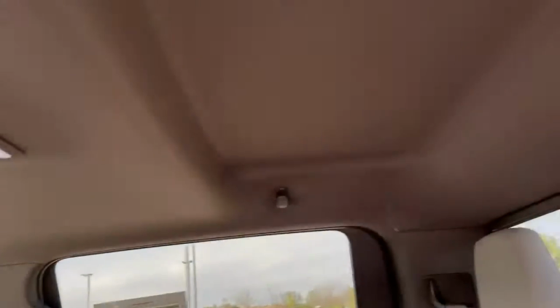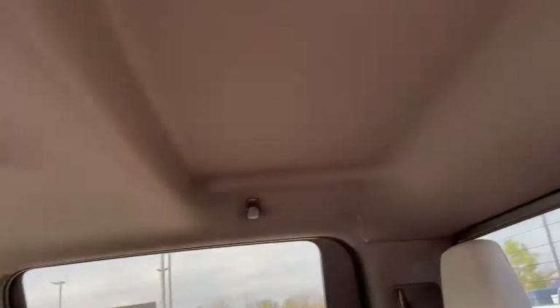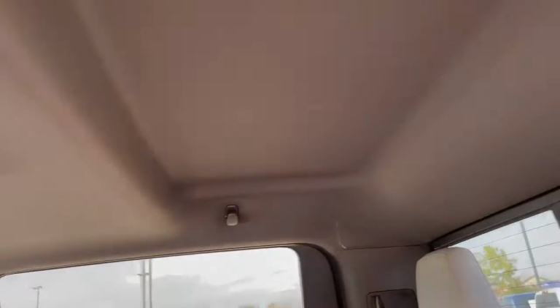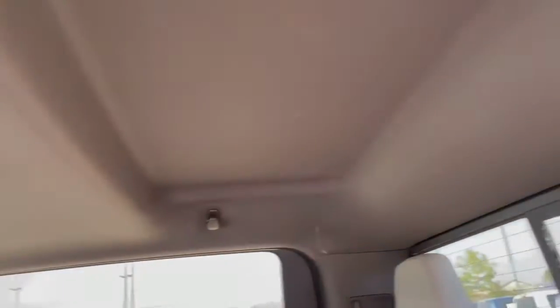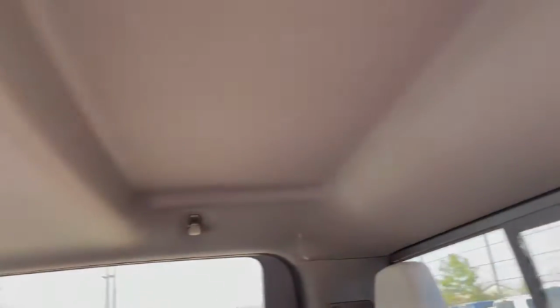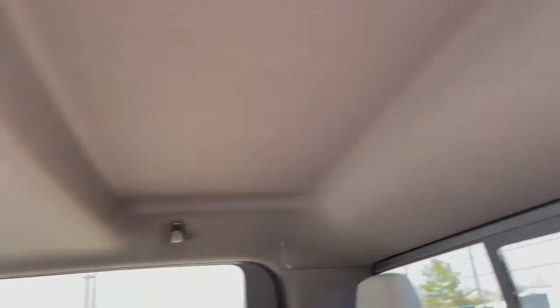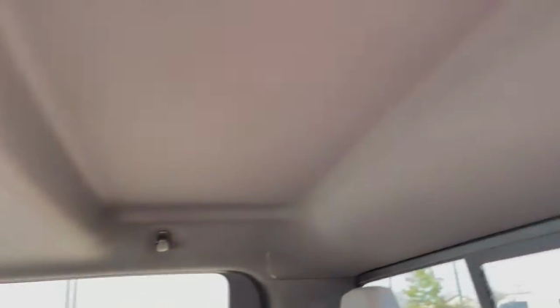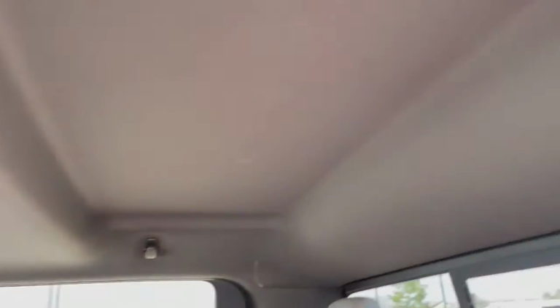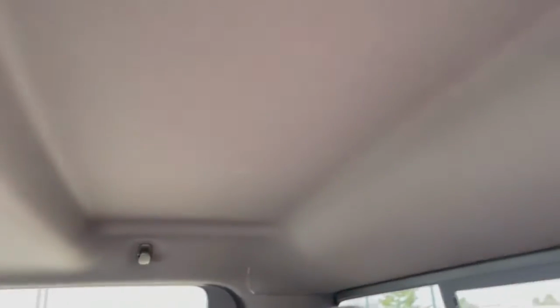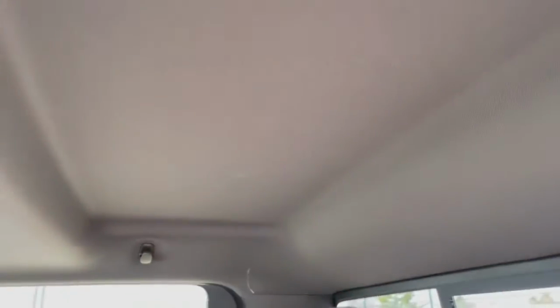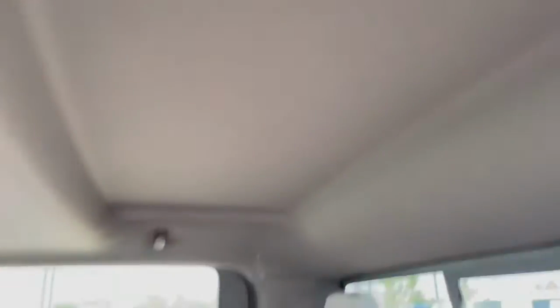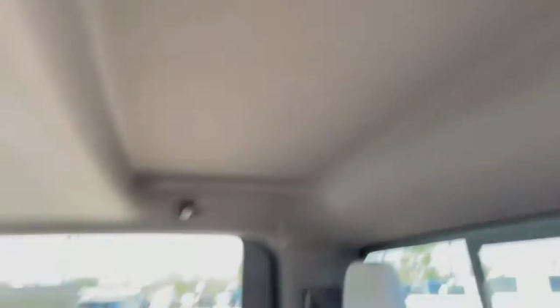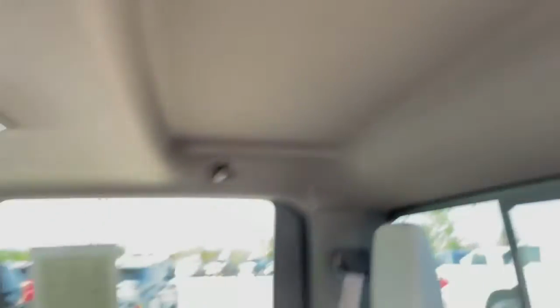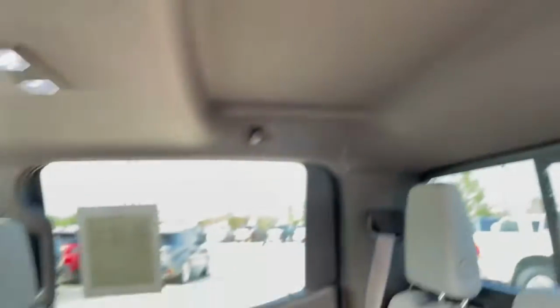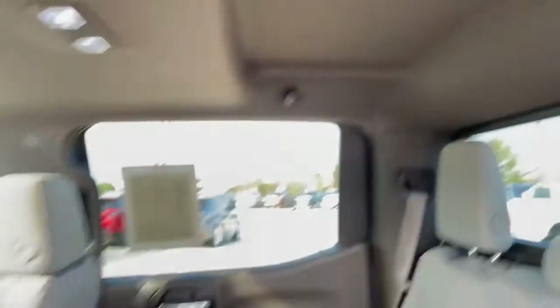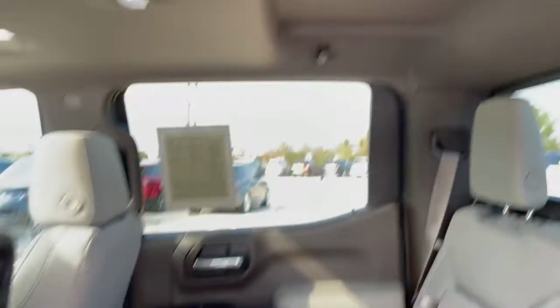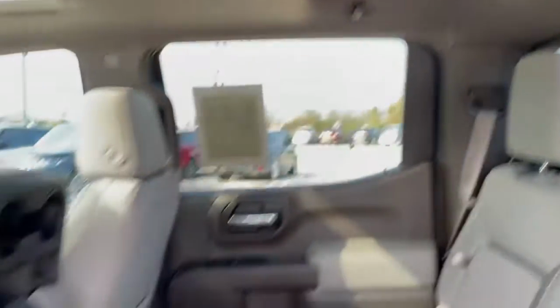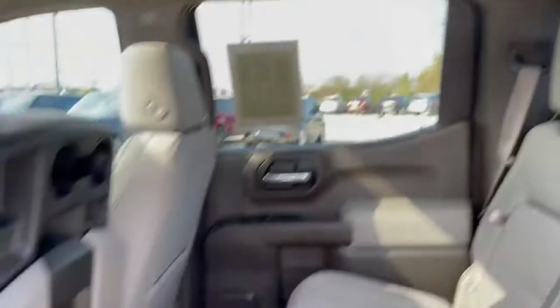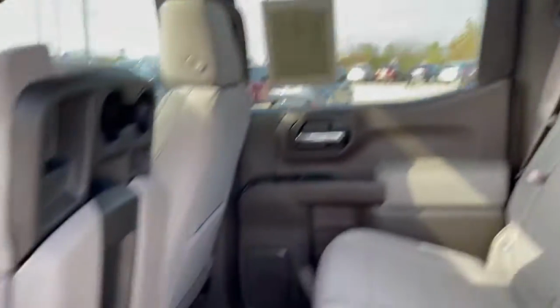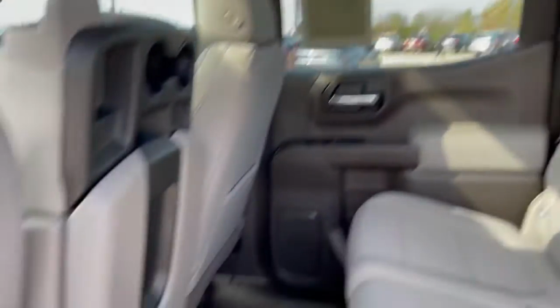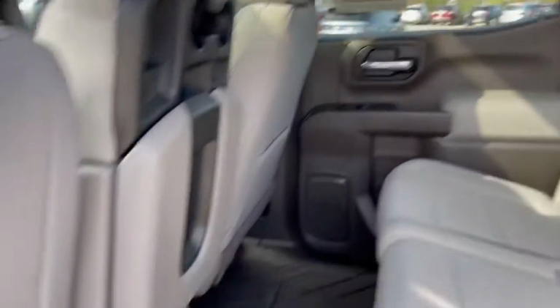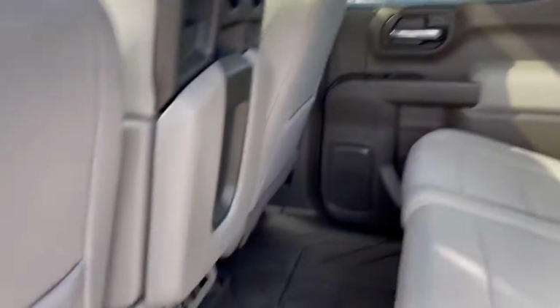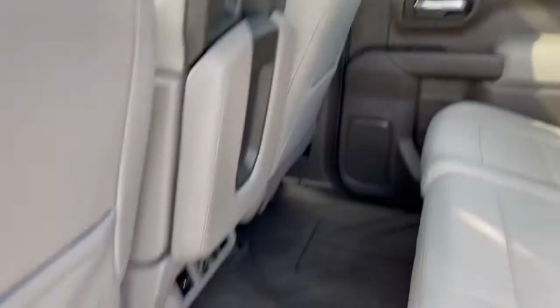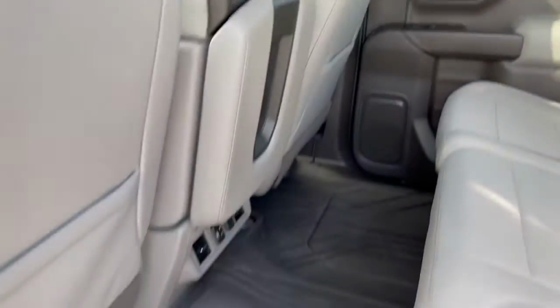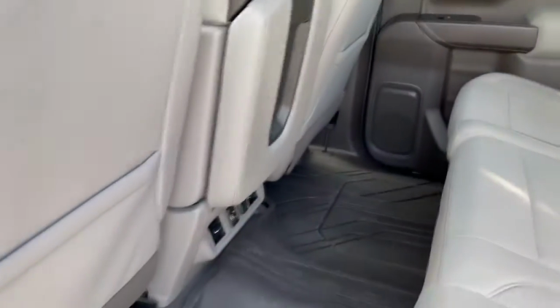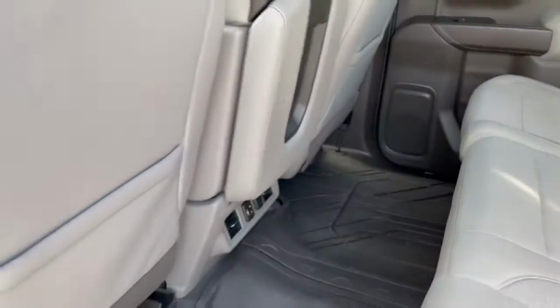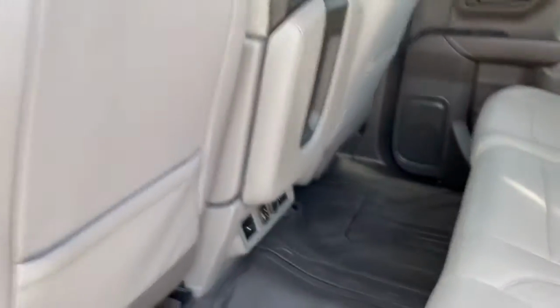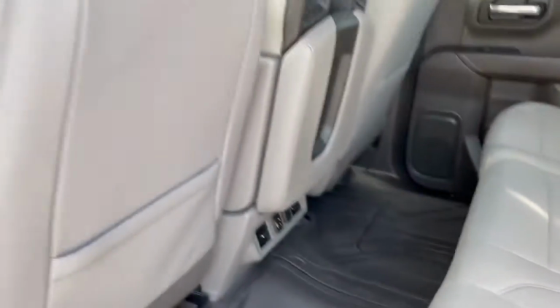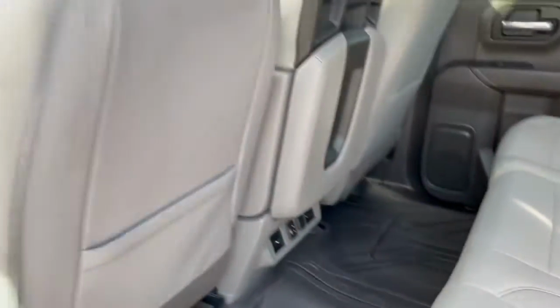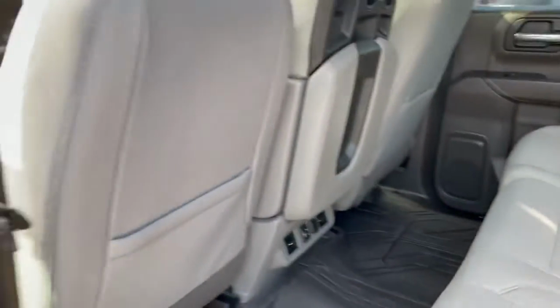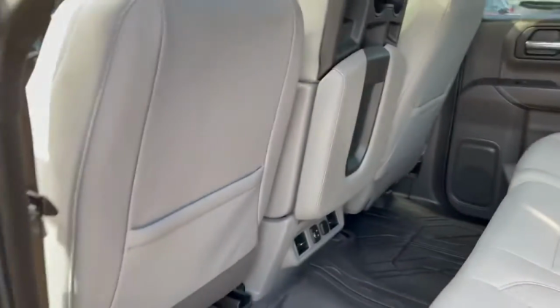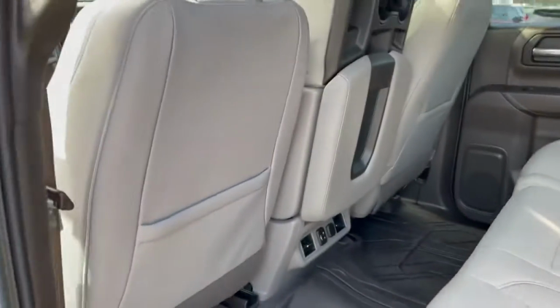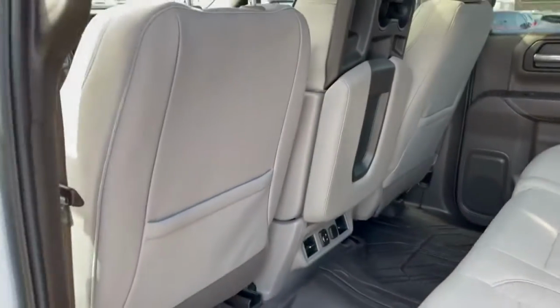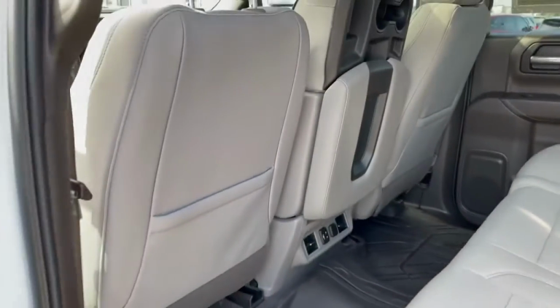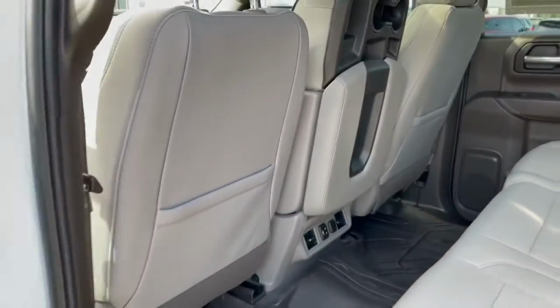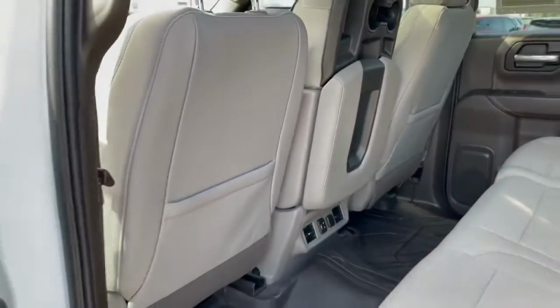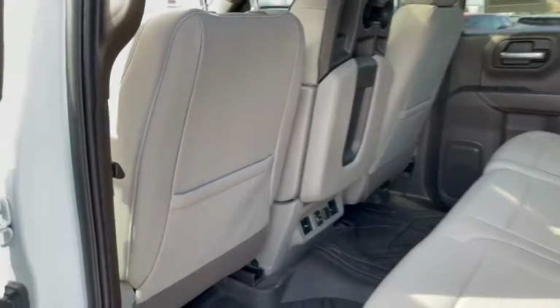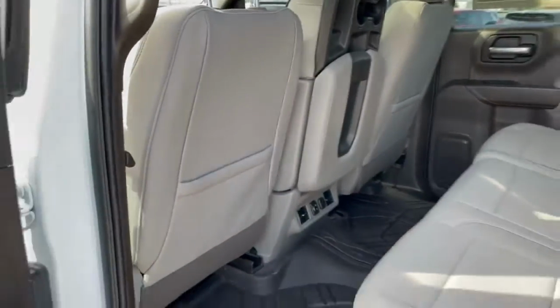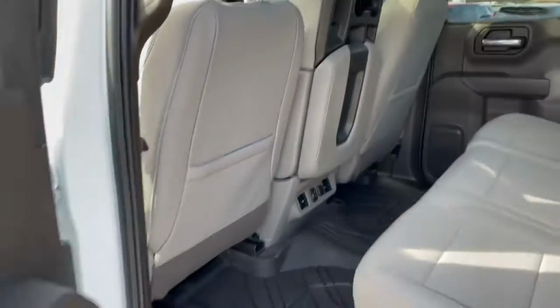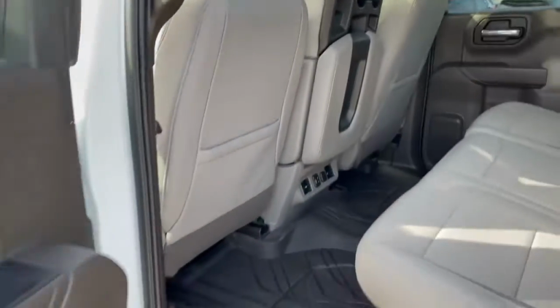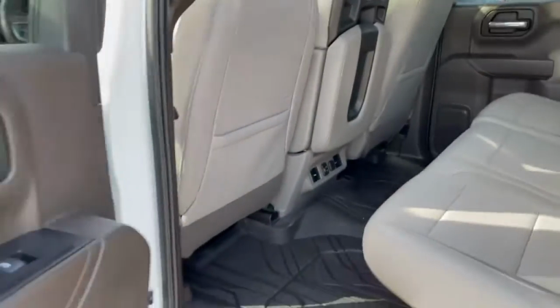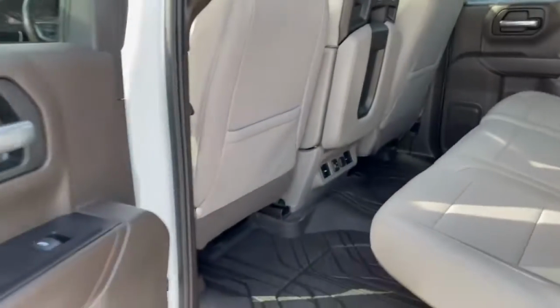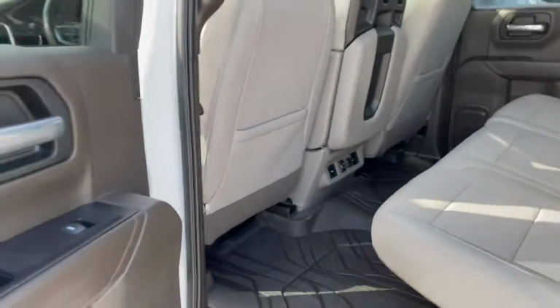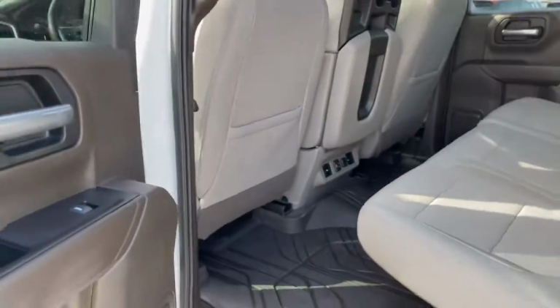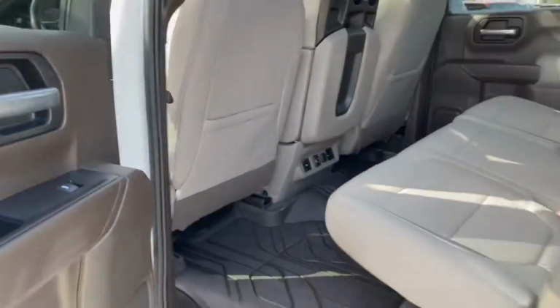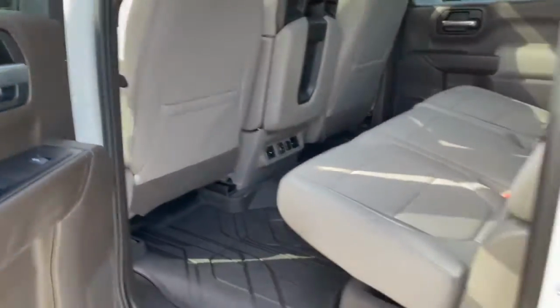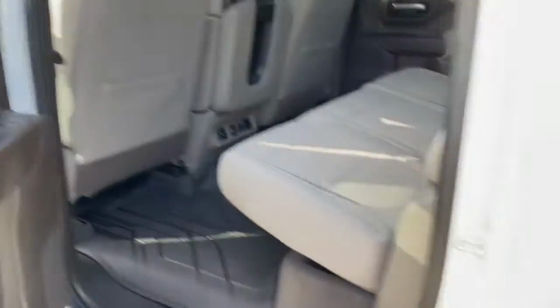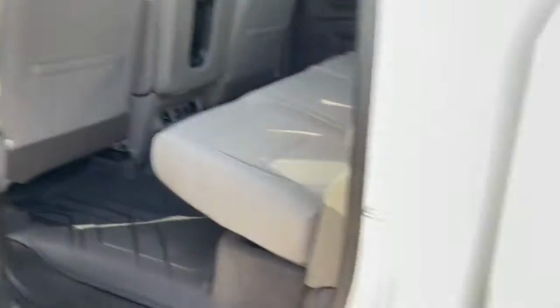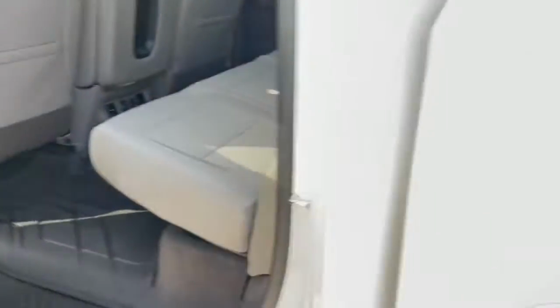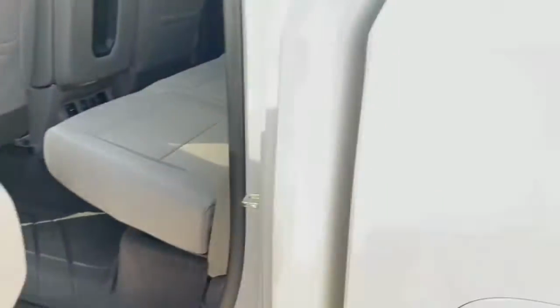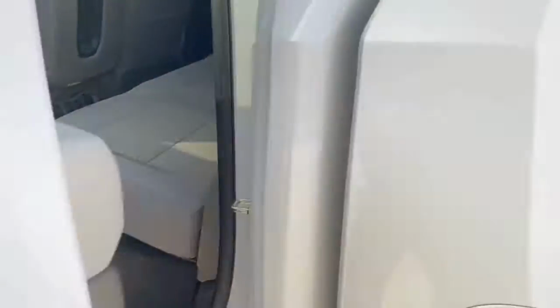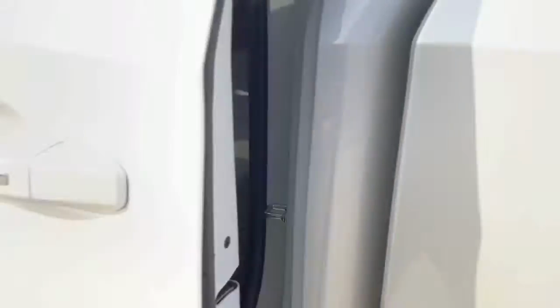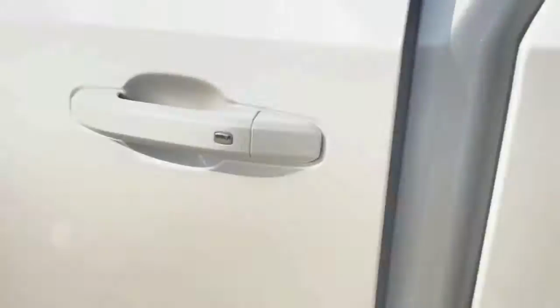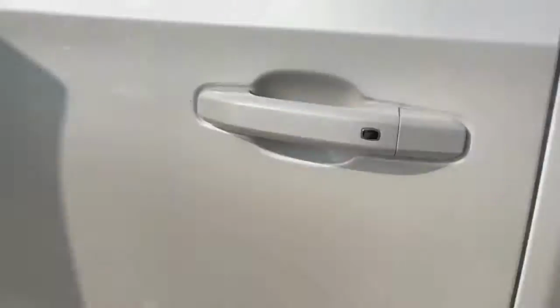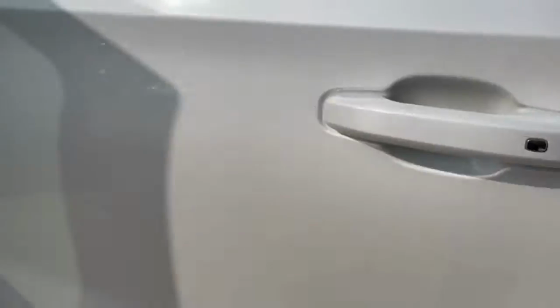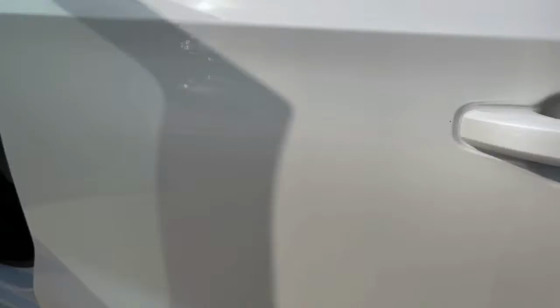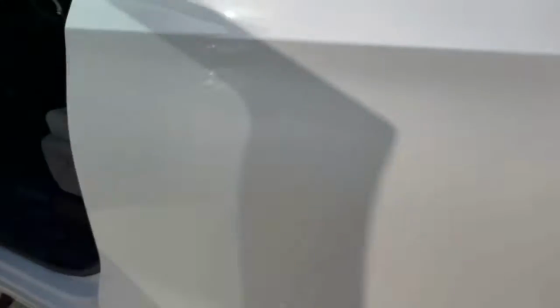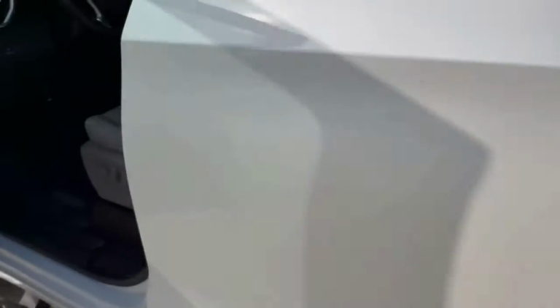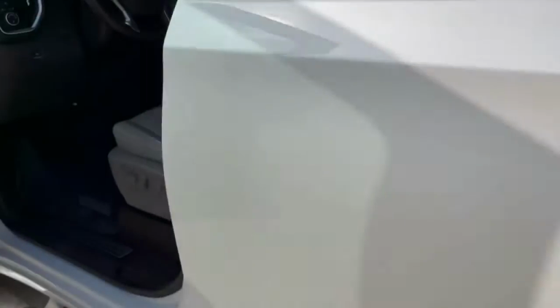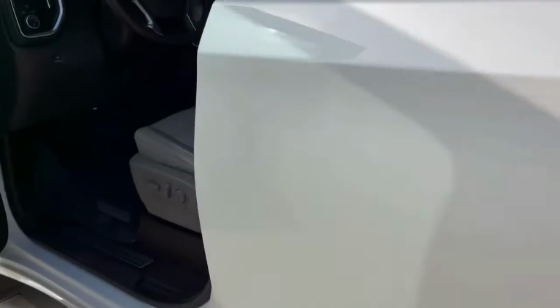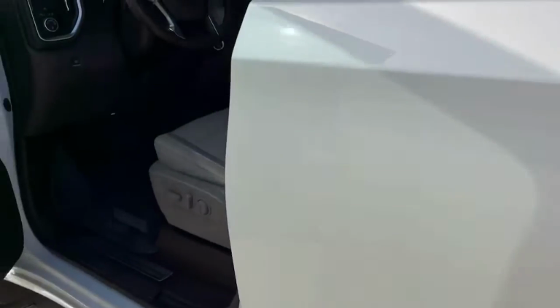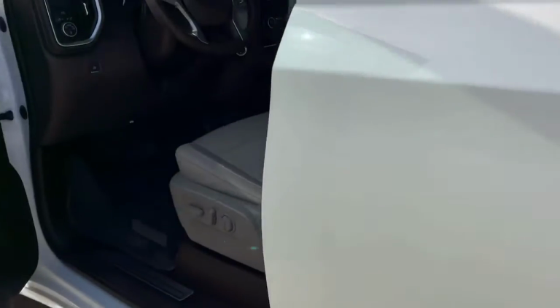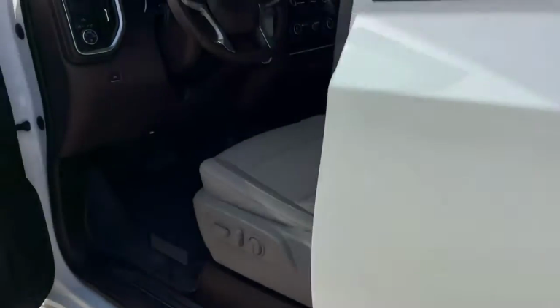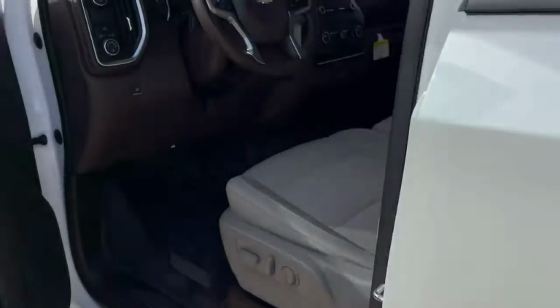Got the sliding rear window right here — I think it's power; I think there's a button up on the roof but I didn't play with it. Looks pretty good back here too. I'm pretty impressed — doing a good job, Chevy.